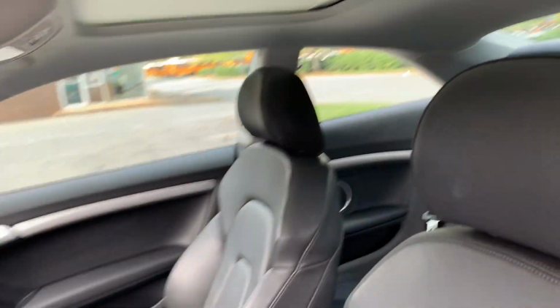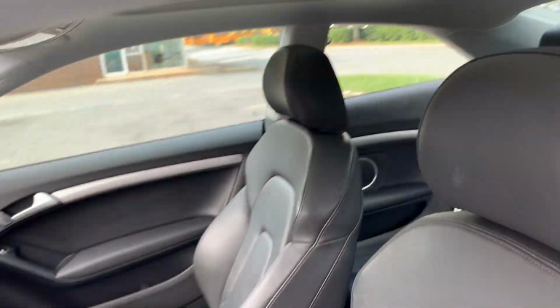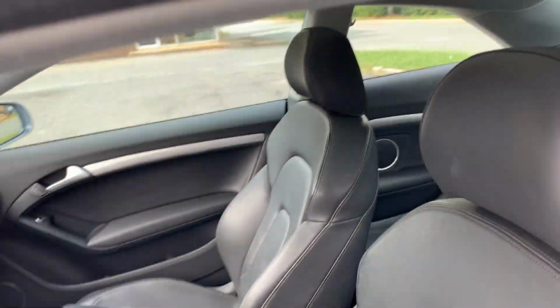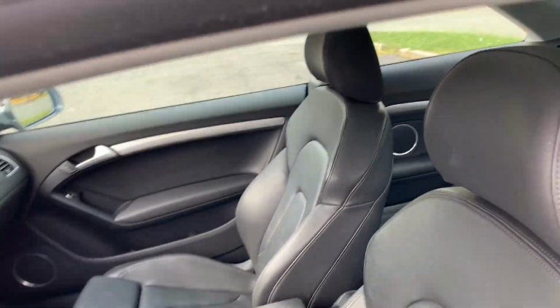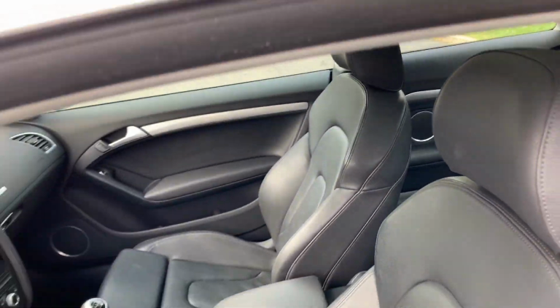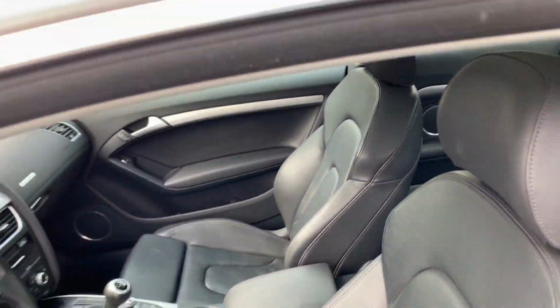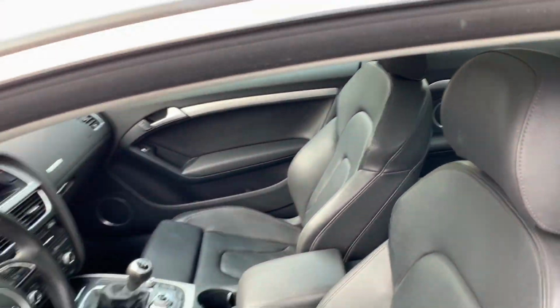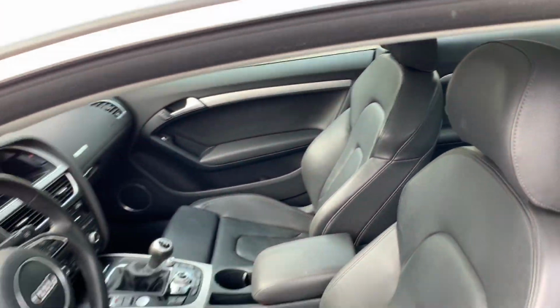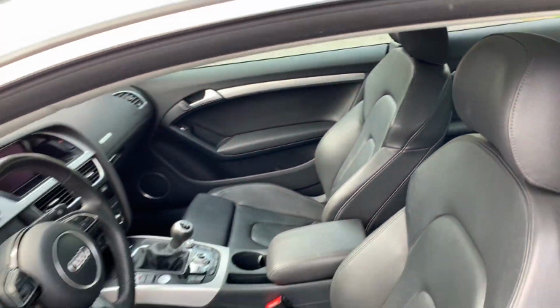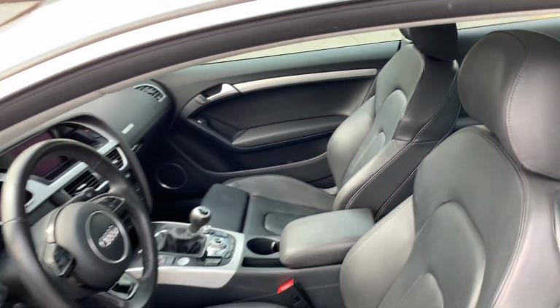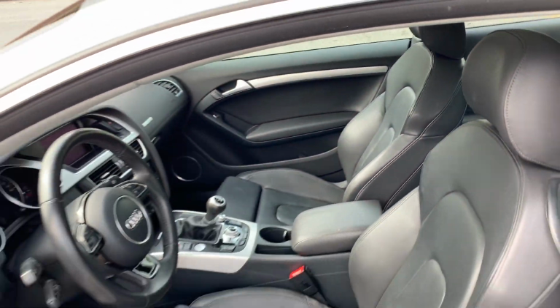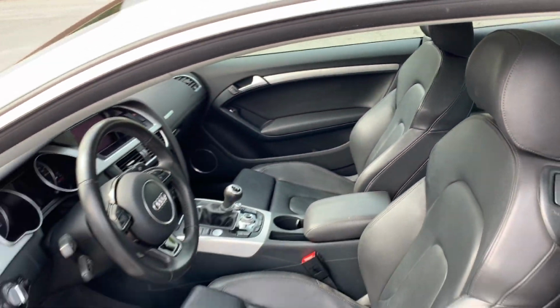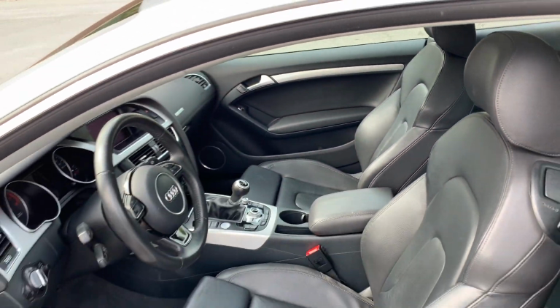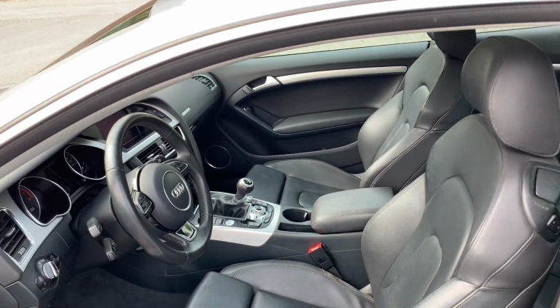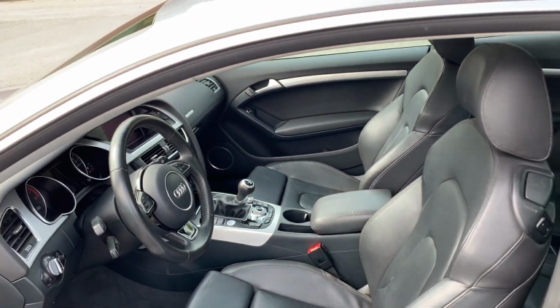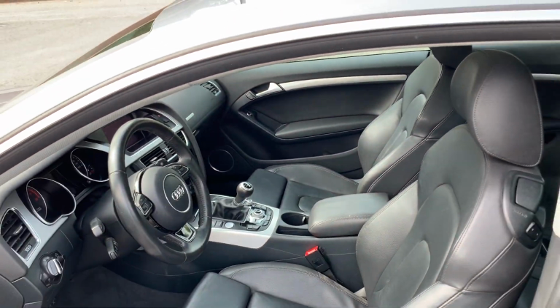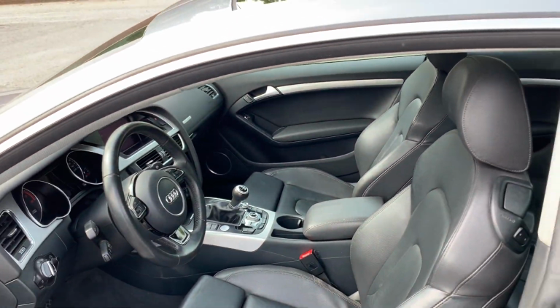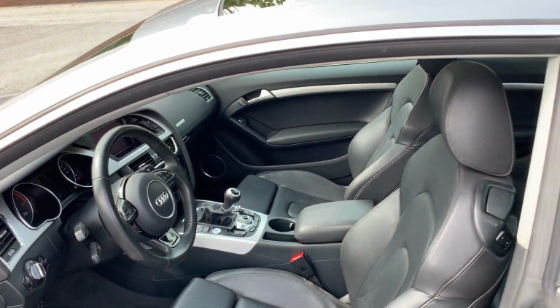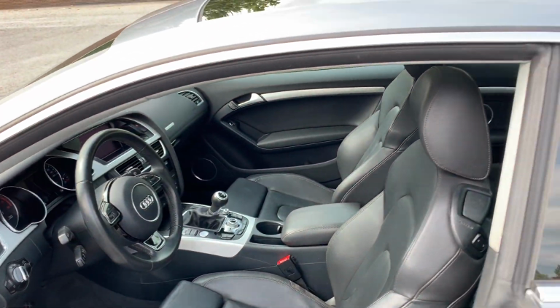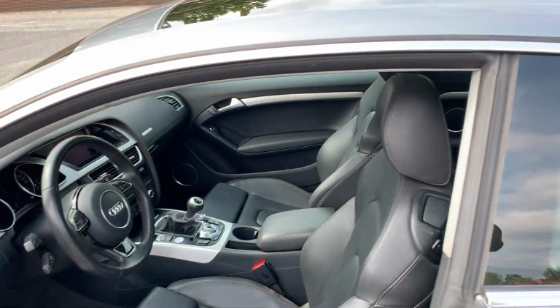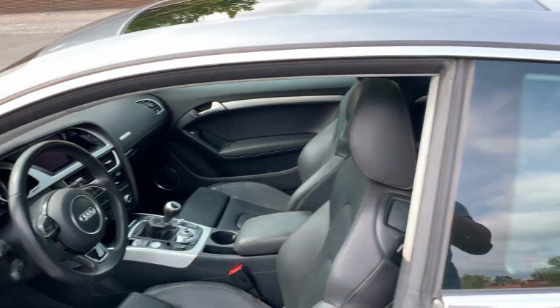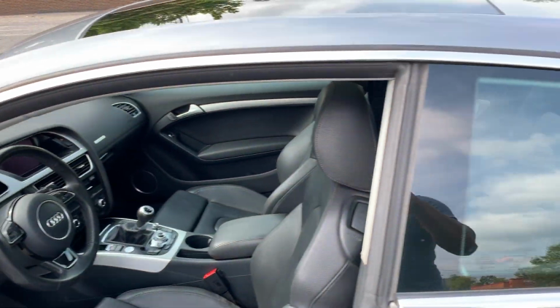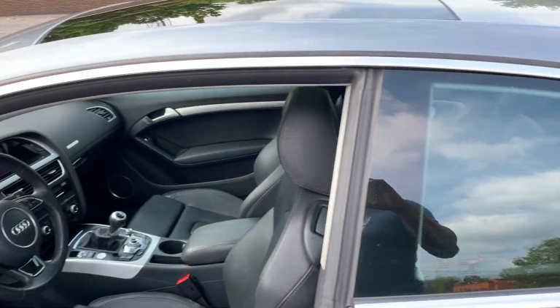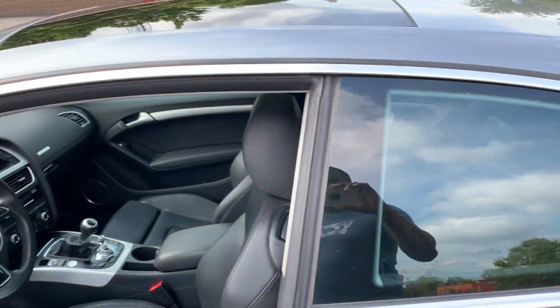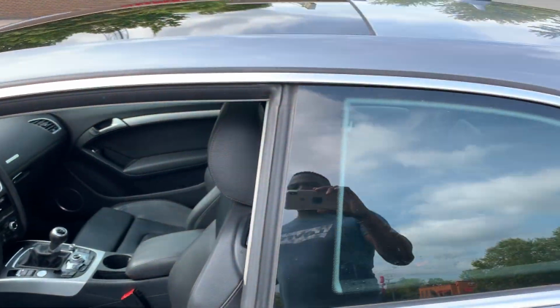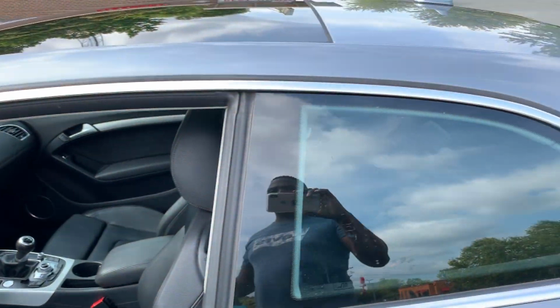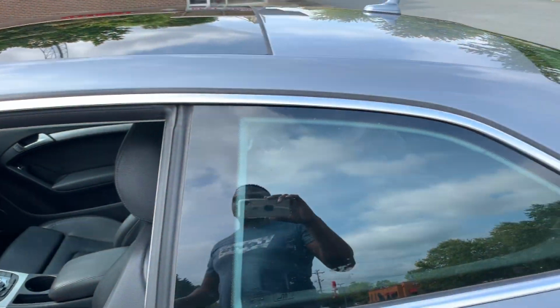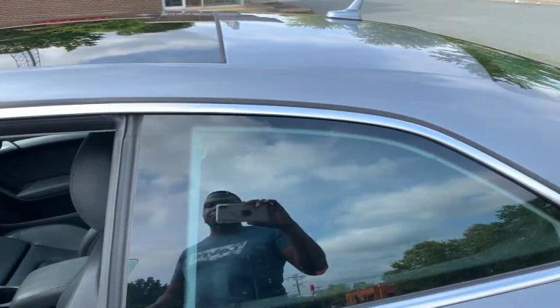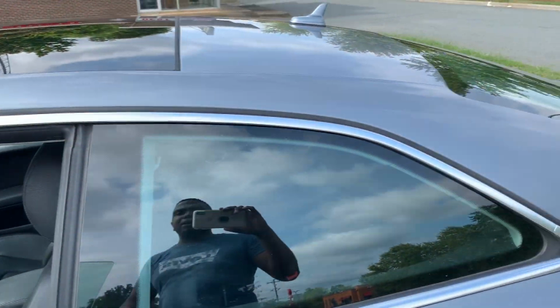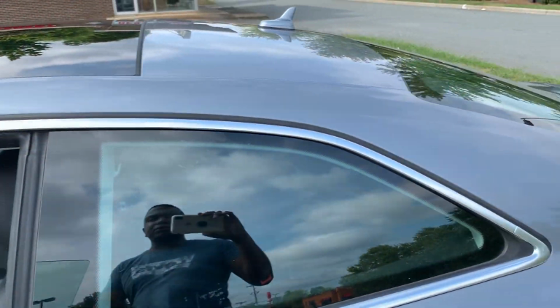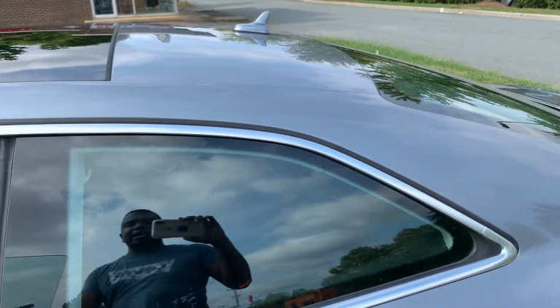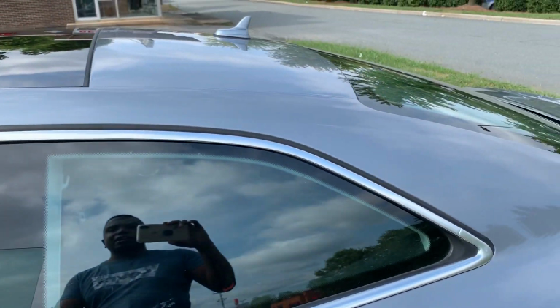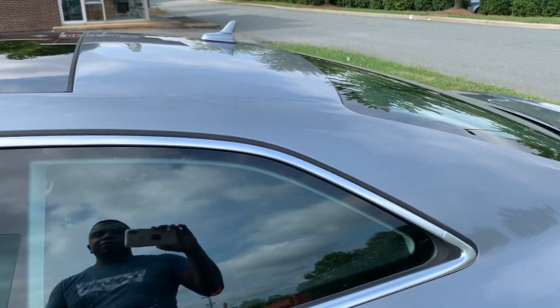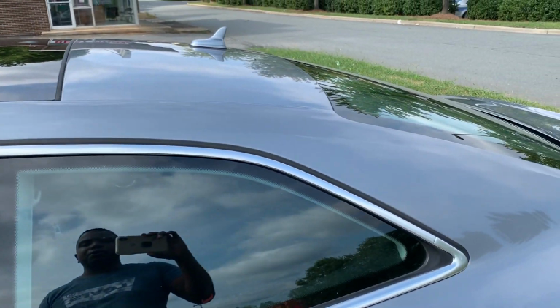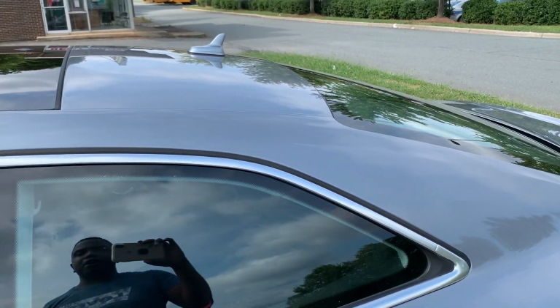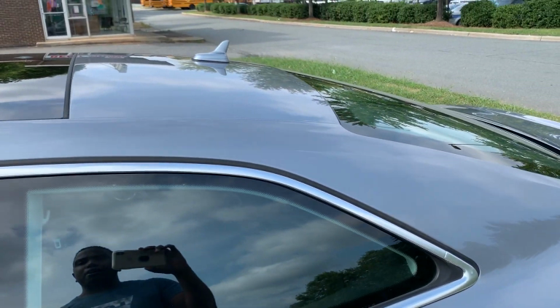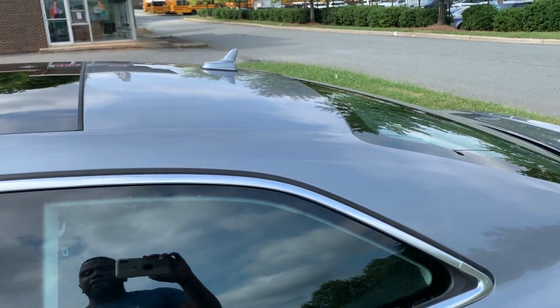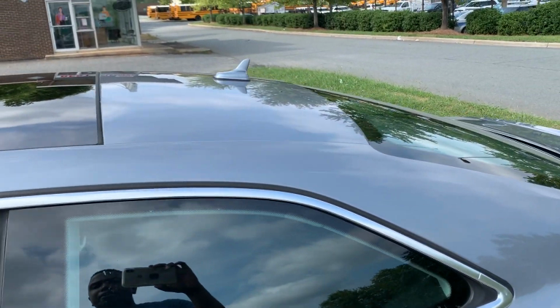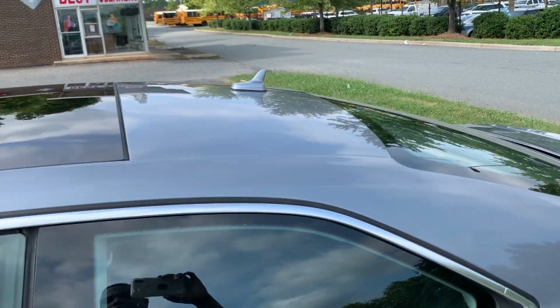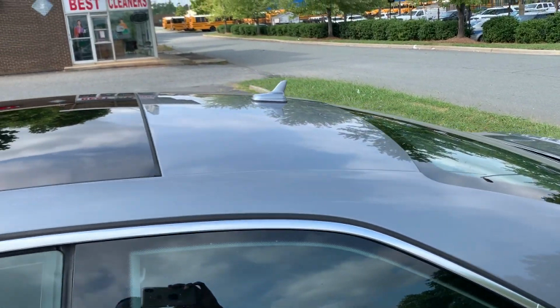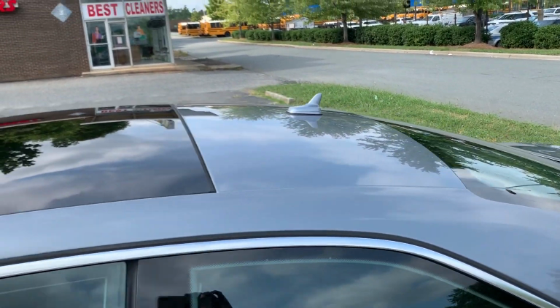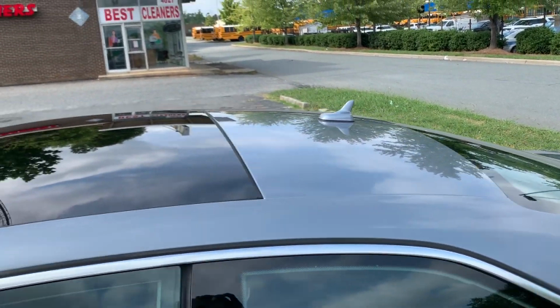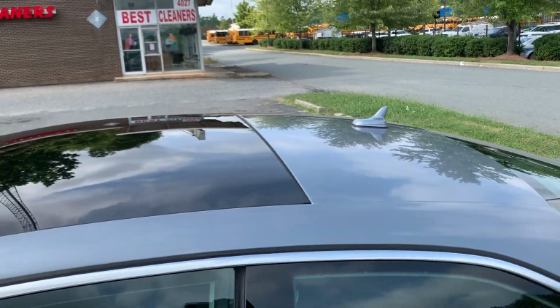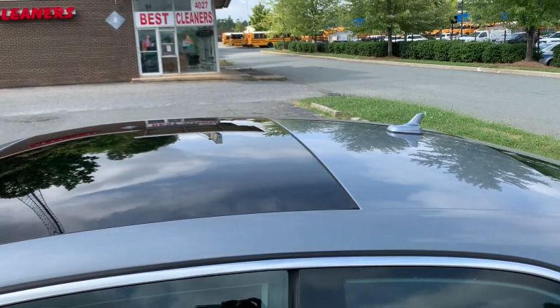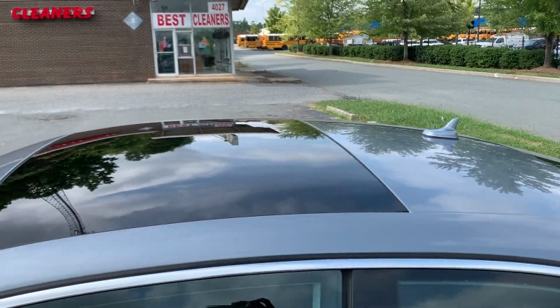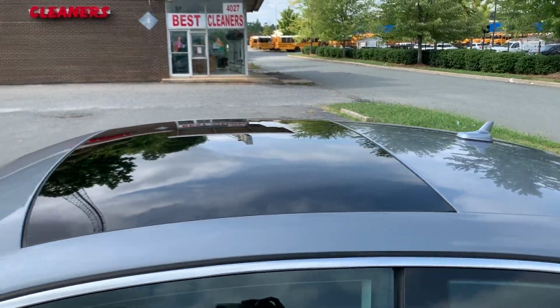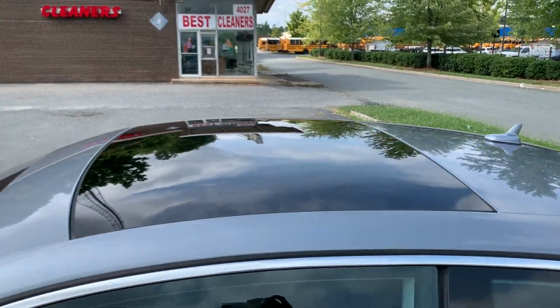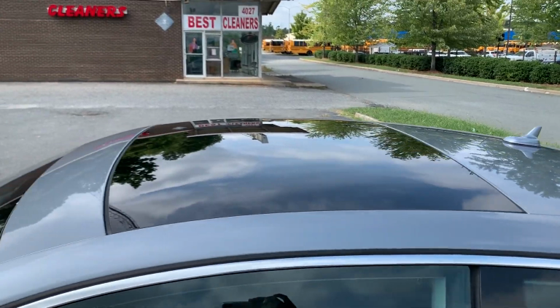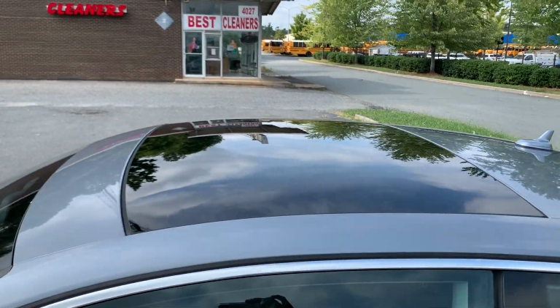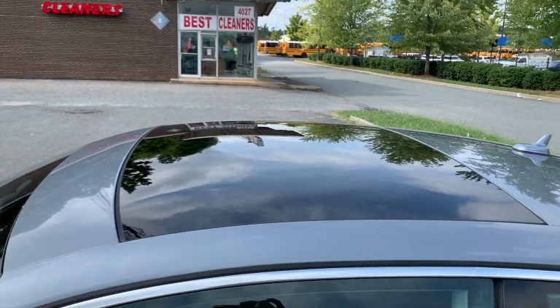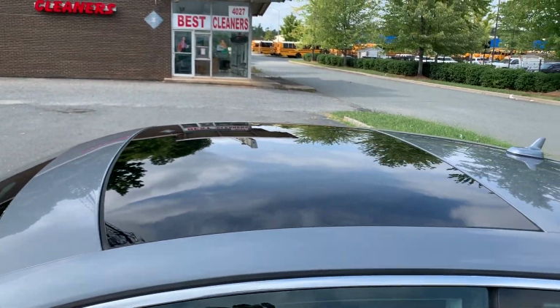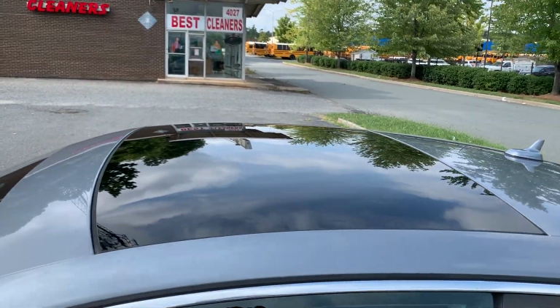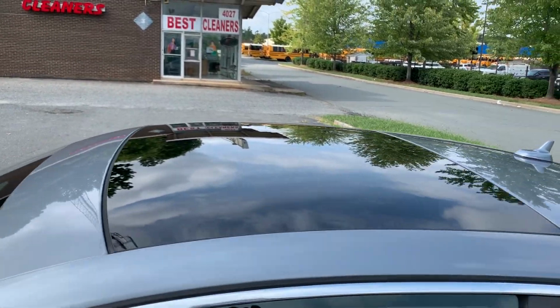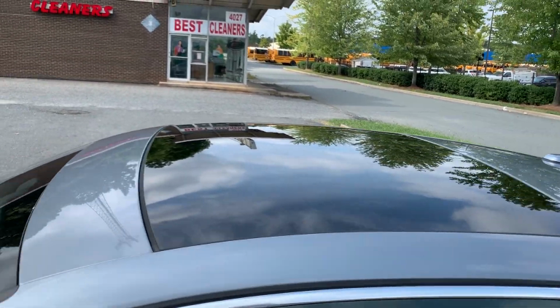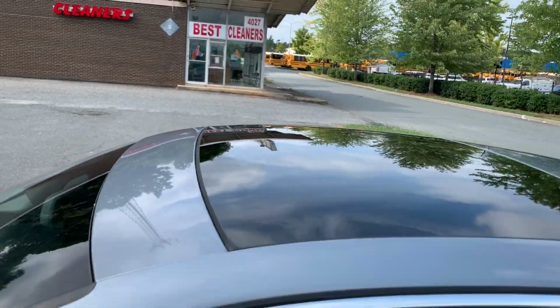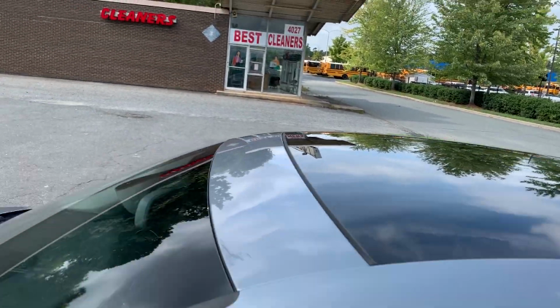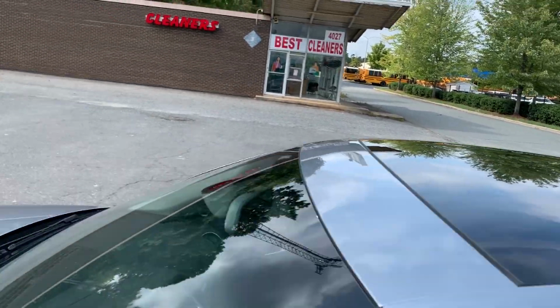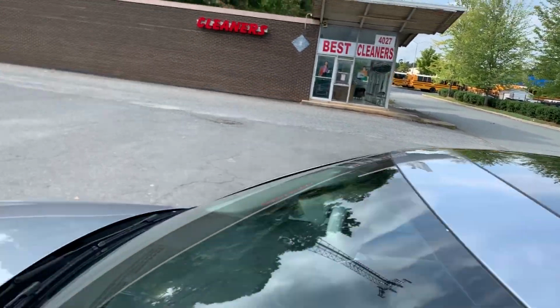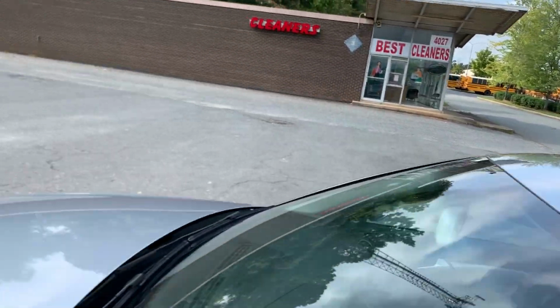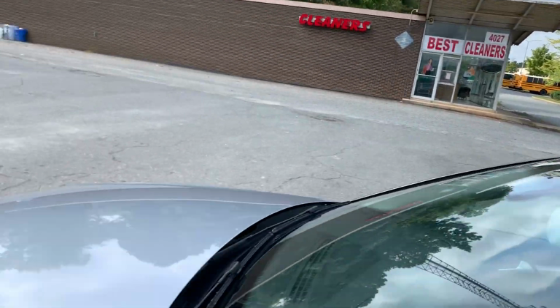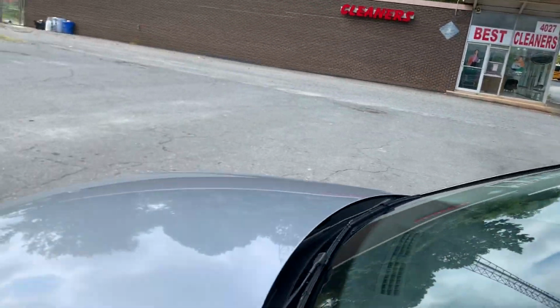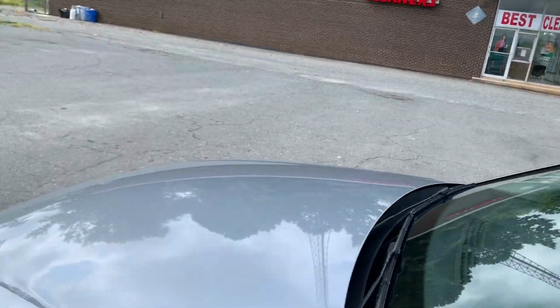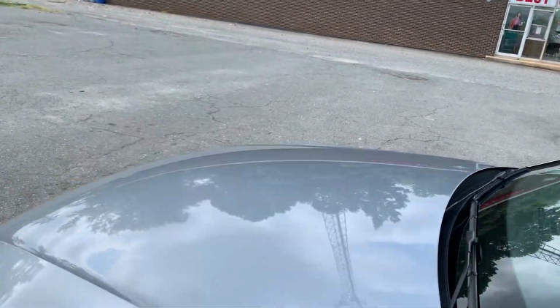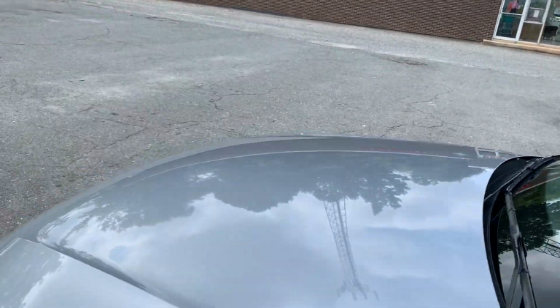I mean wow, just like new. The car still smells like a new car. Look at that panoramic roof.